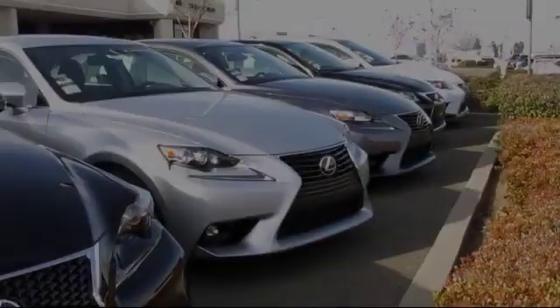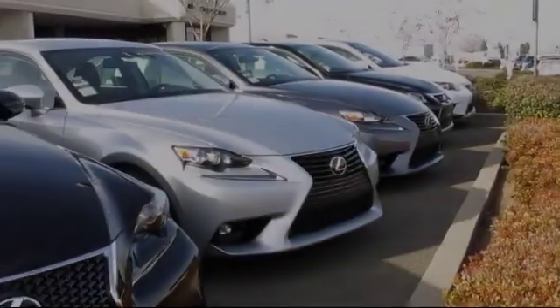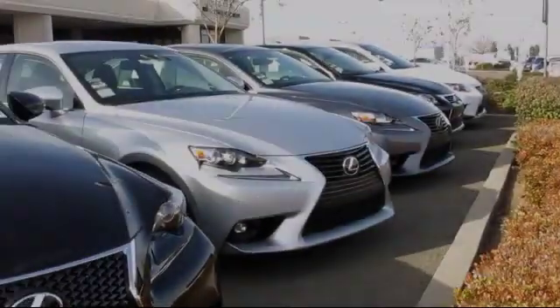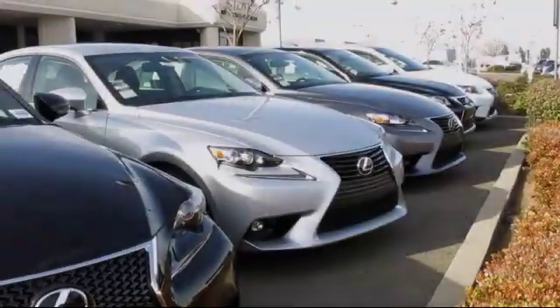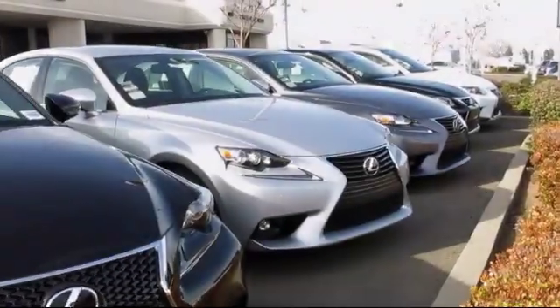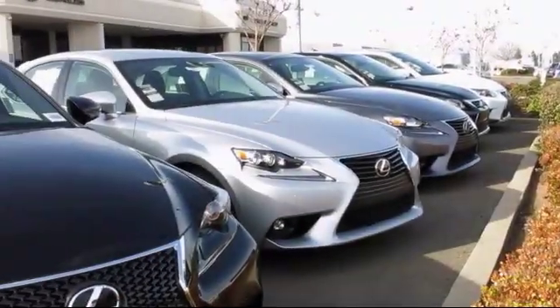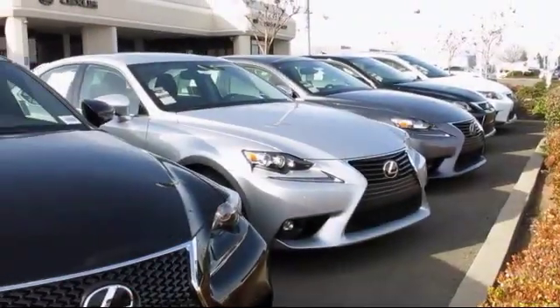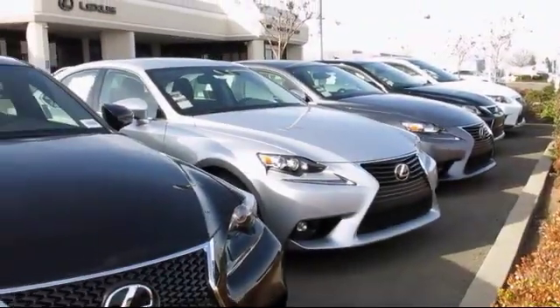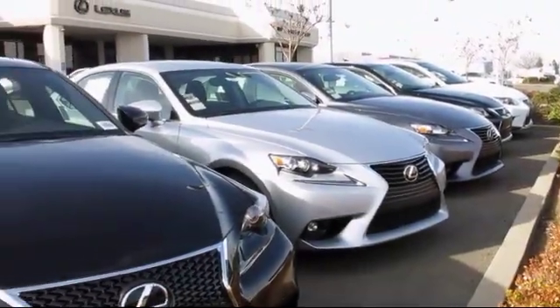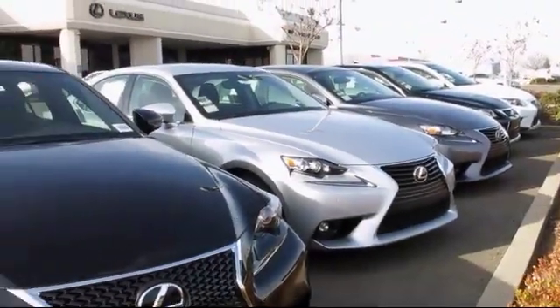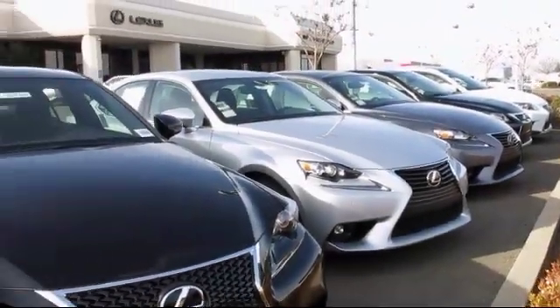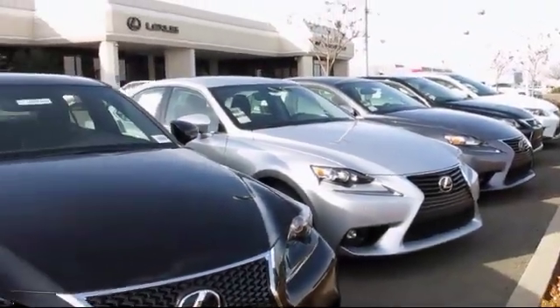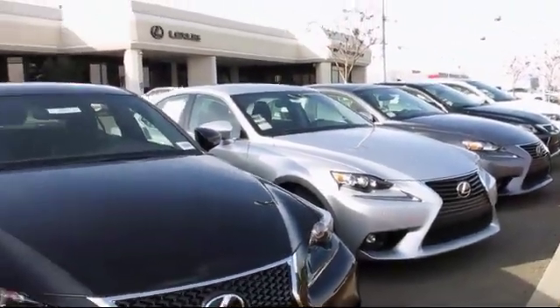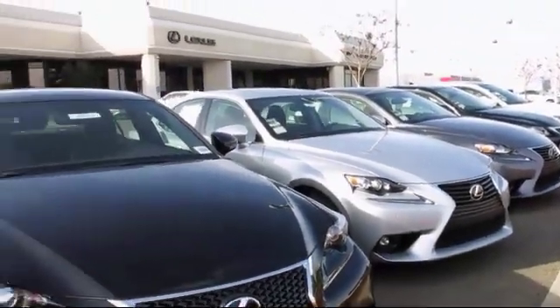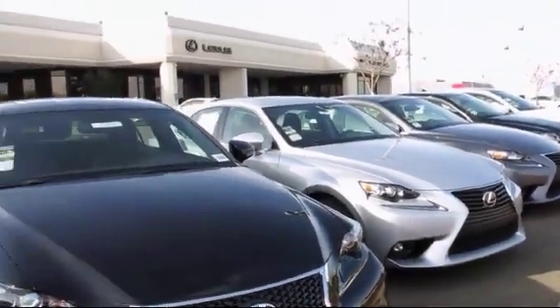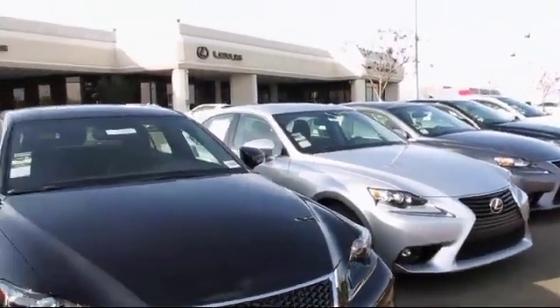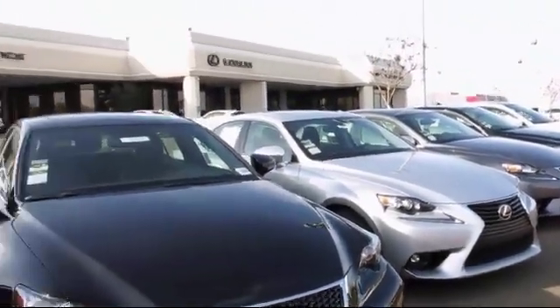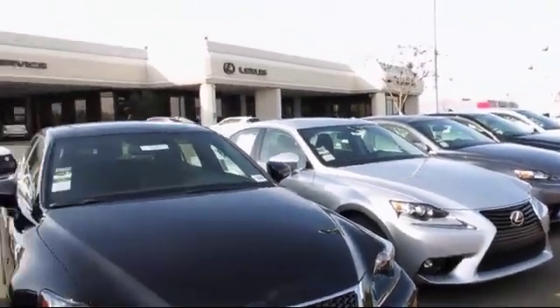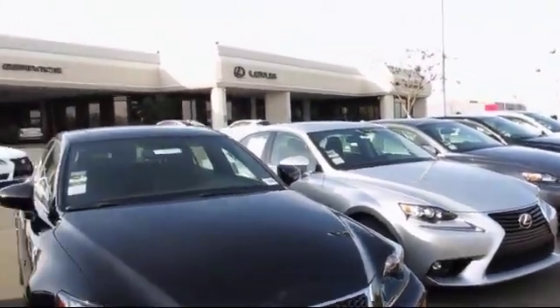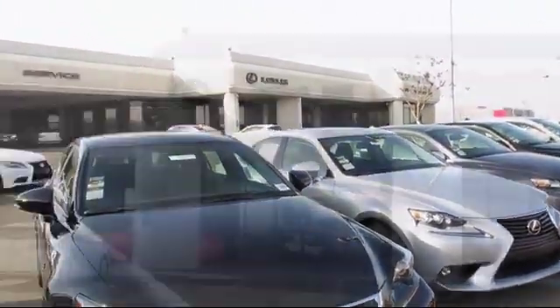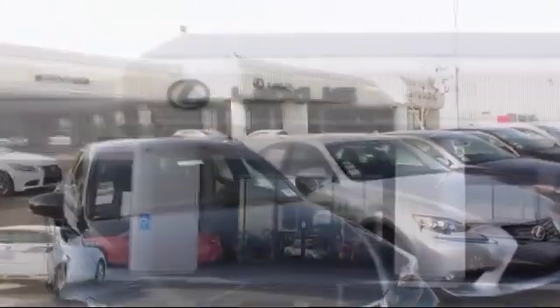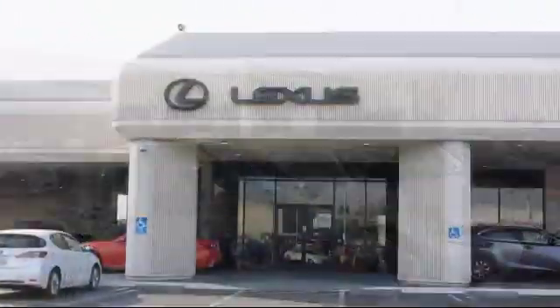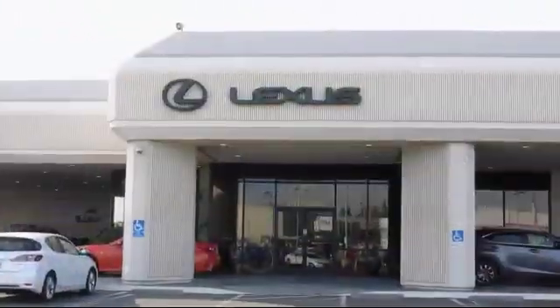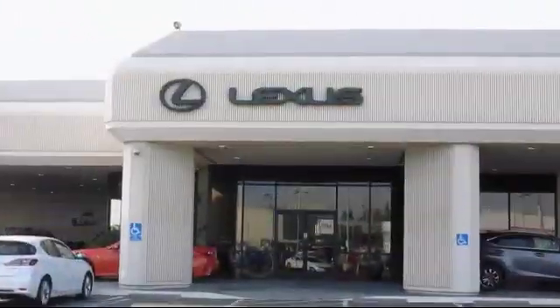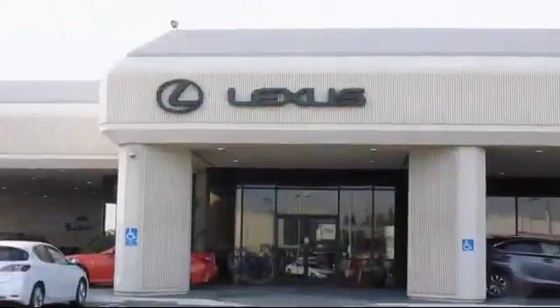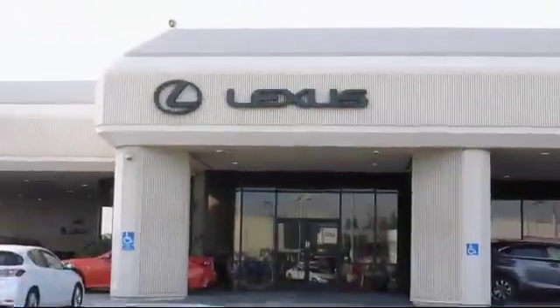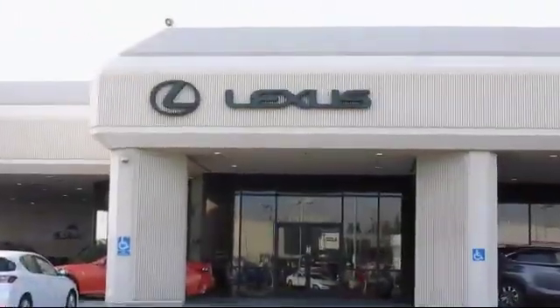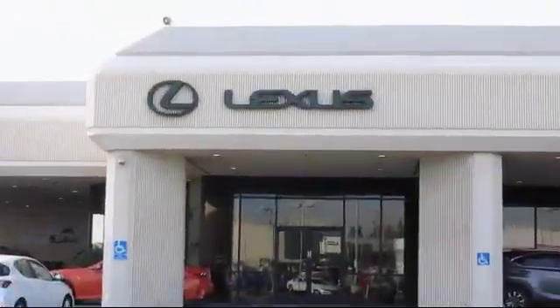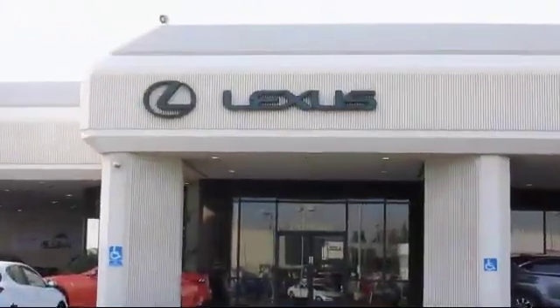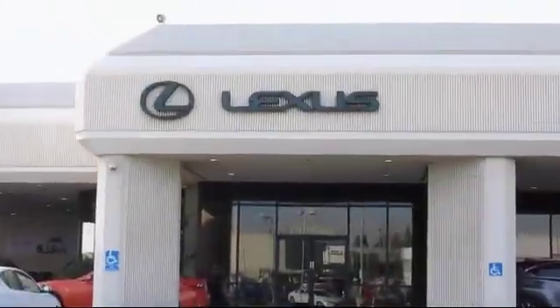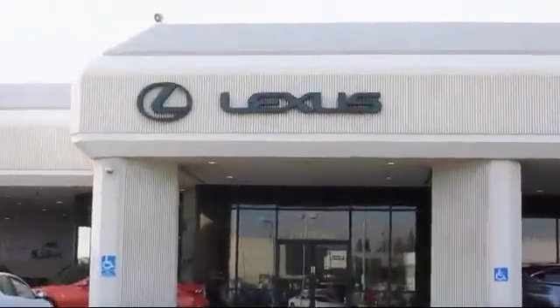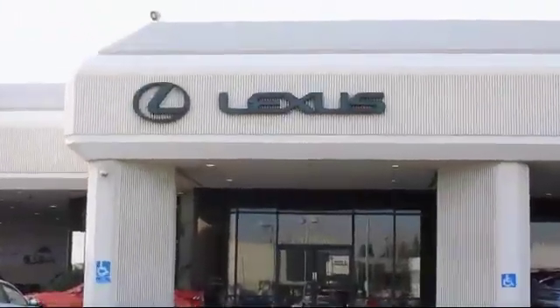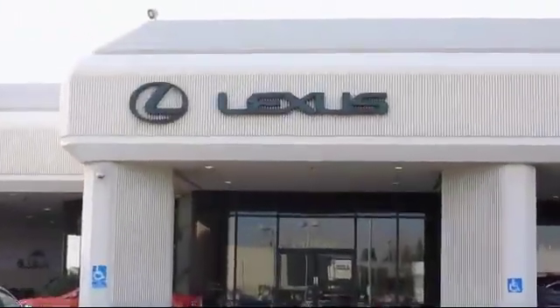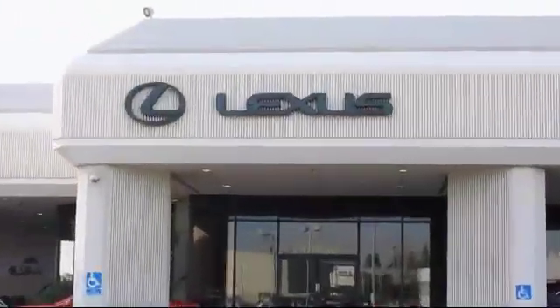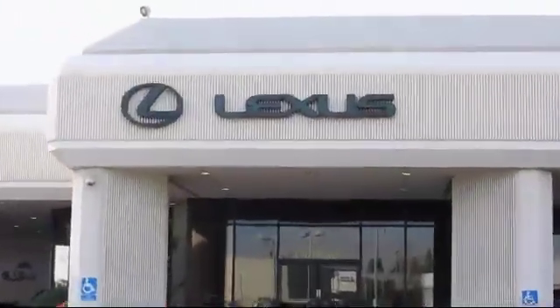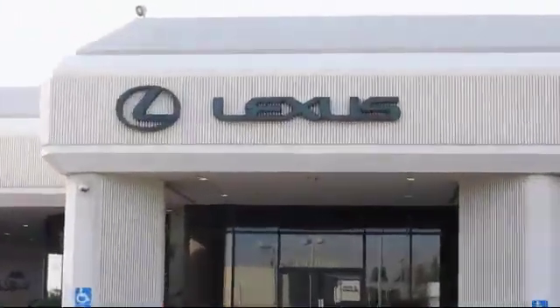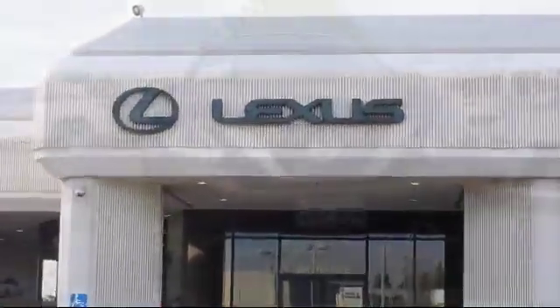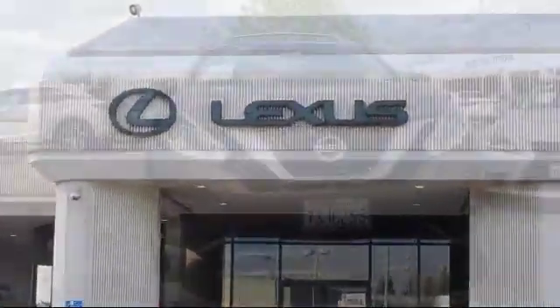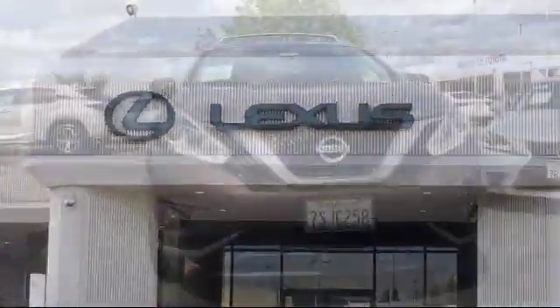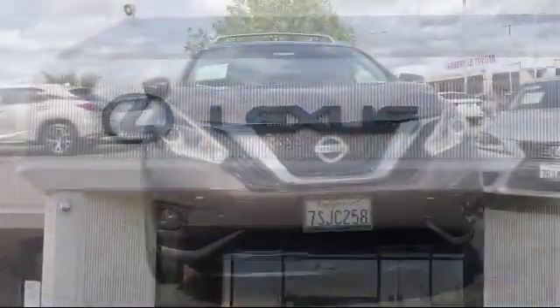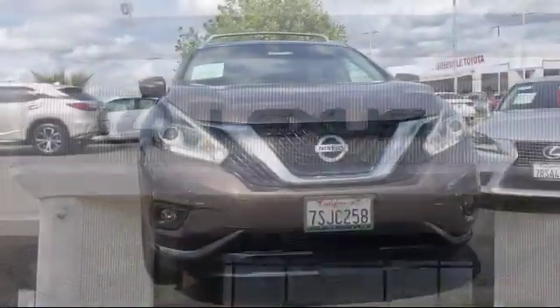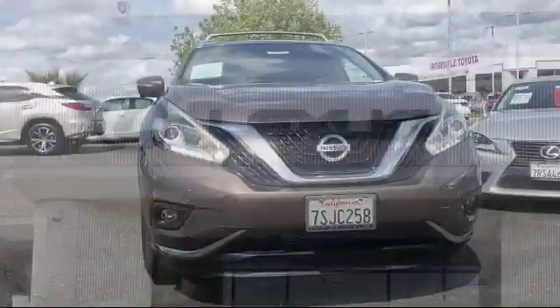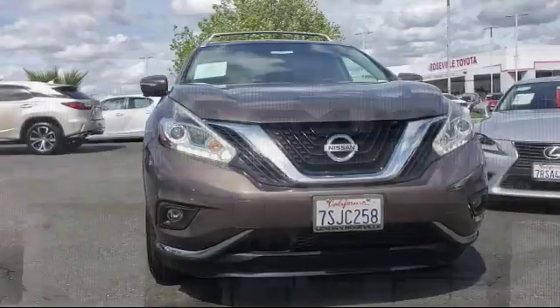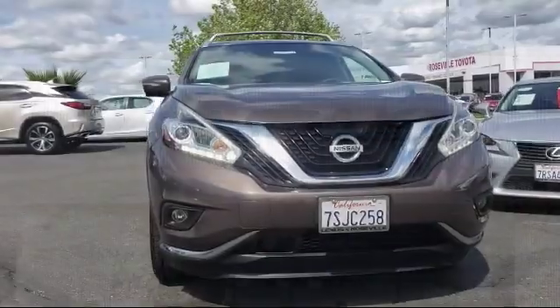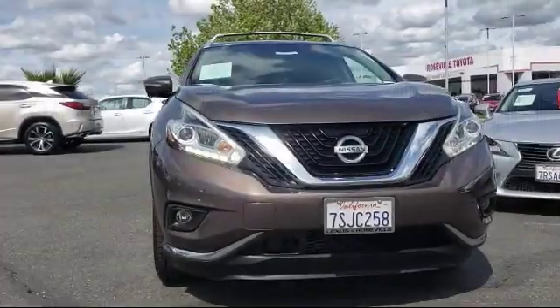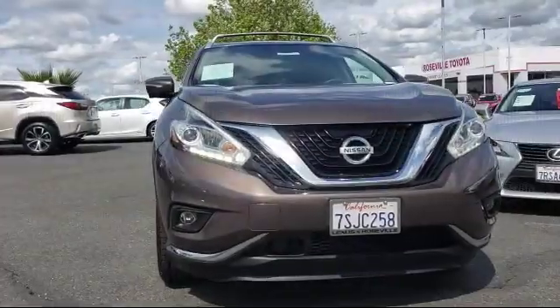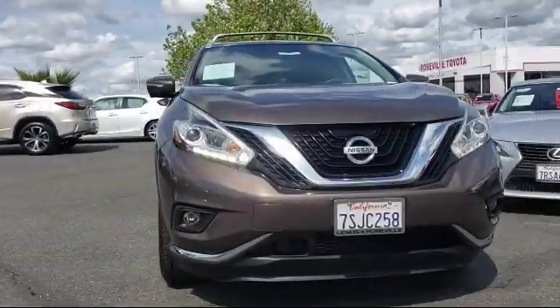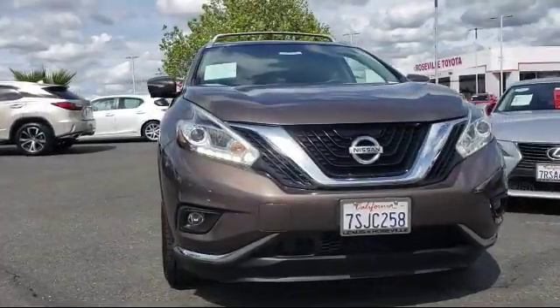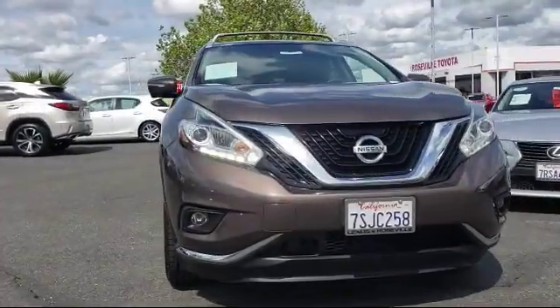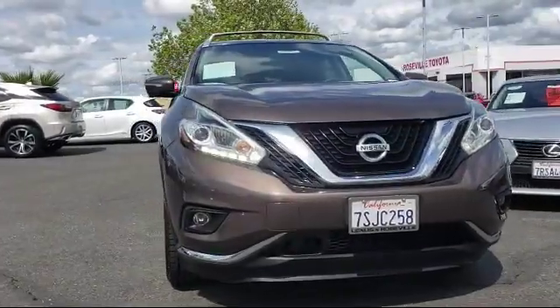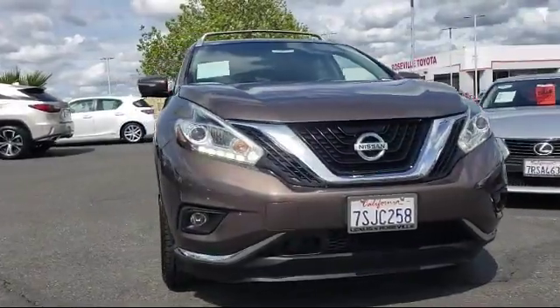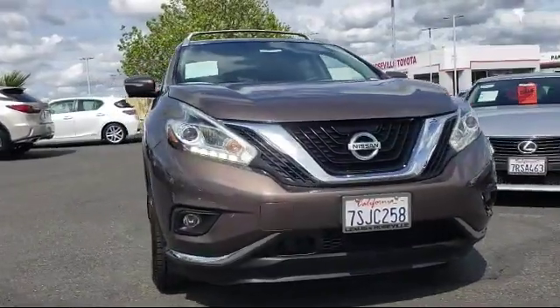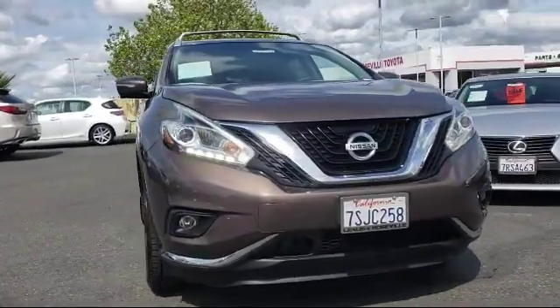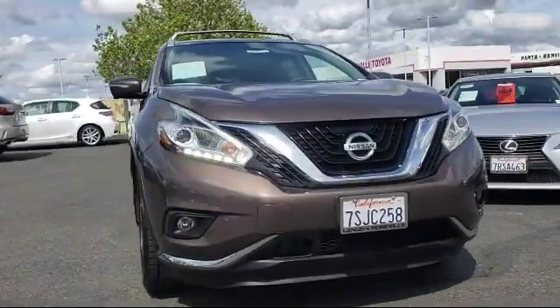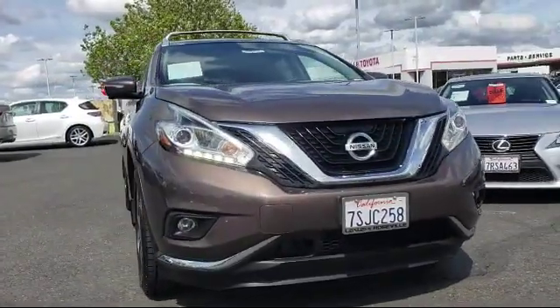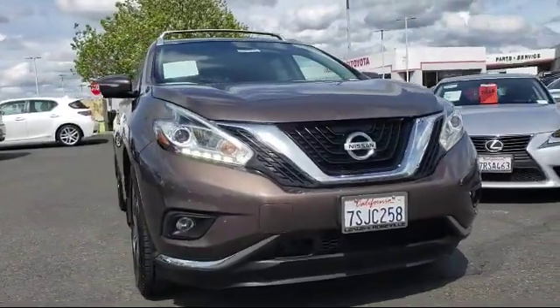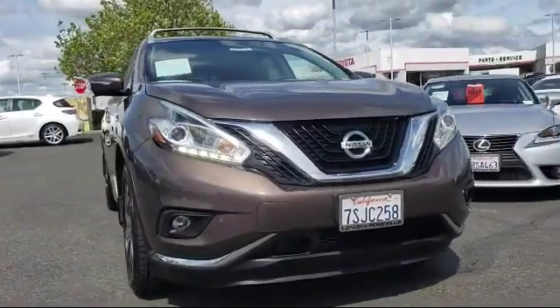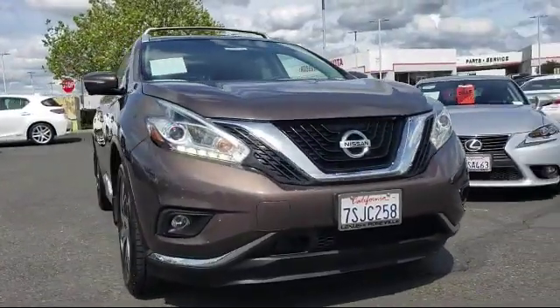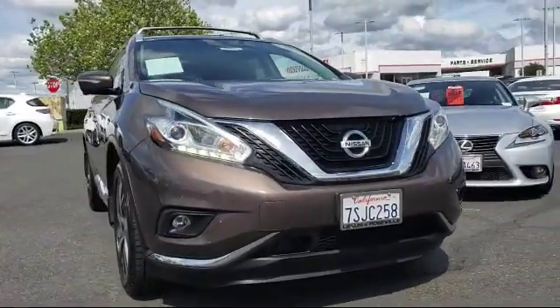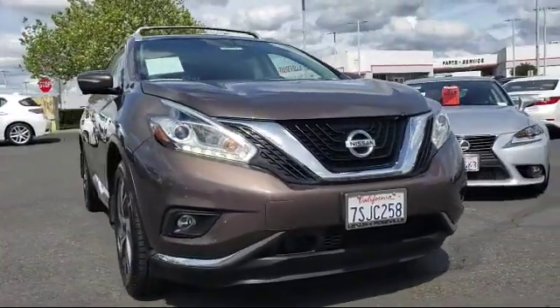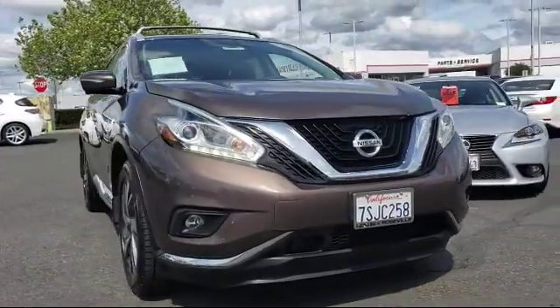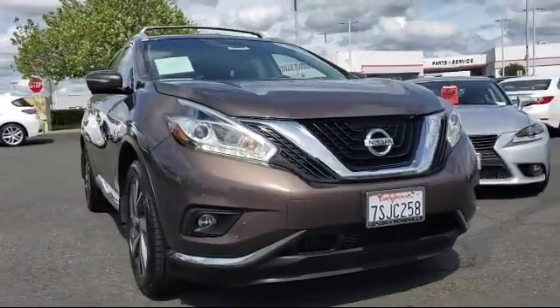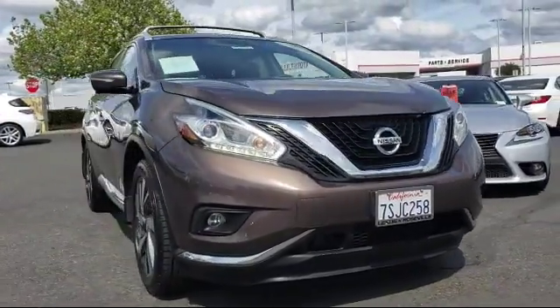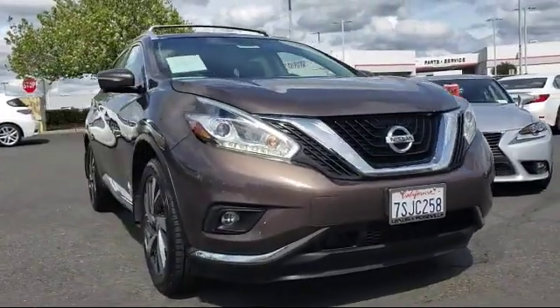Lexus of Roseville in the Roseville Auto Mall is proud to present another great vehicle from our selection of quality pre-owned cars, trucks, and SUVs.